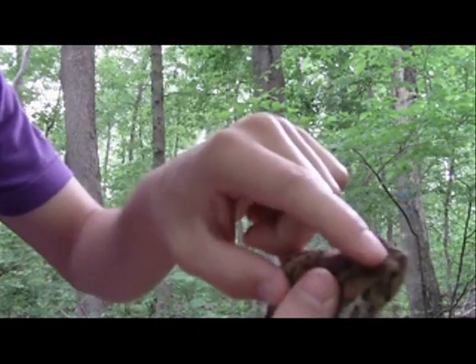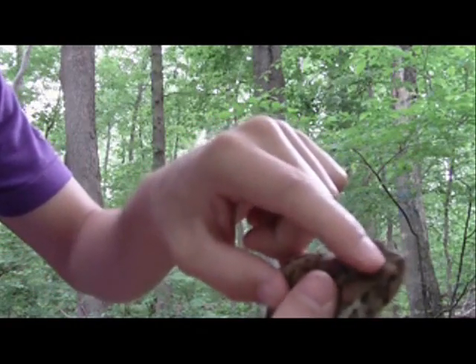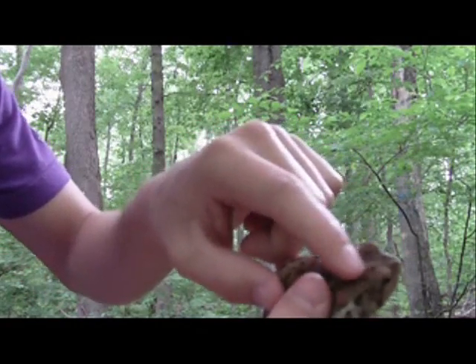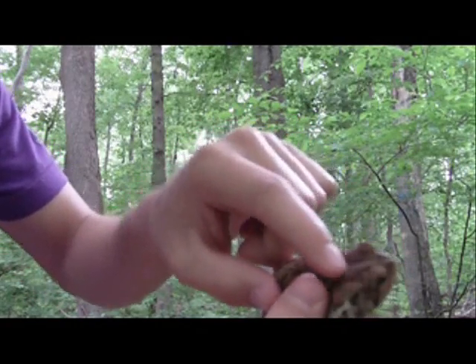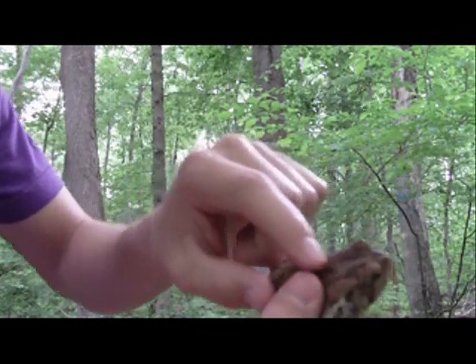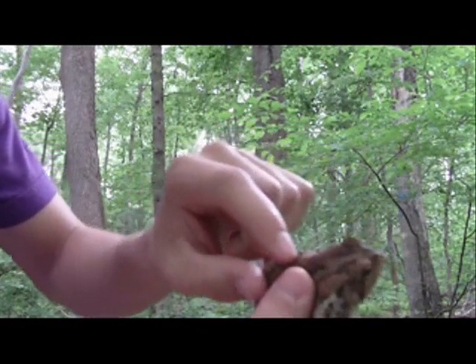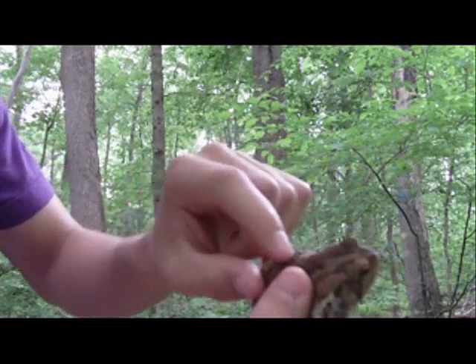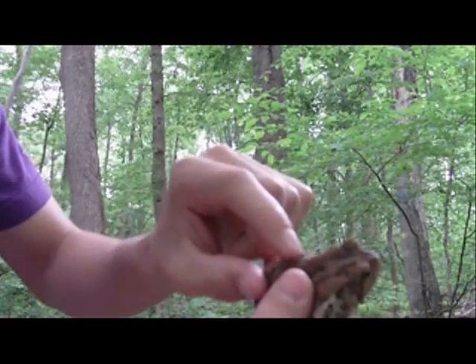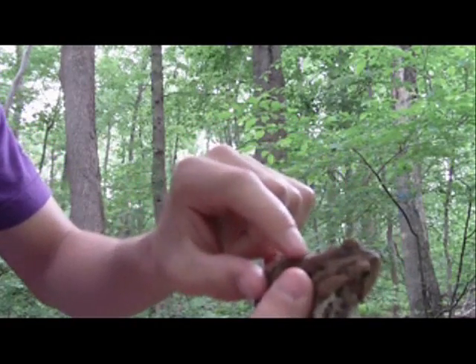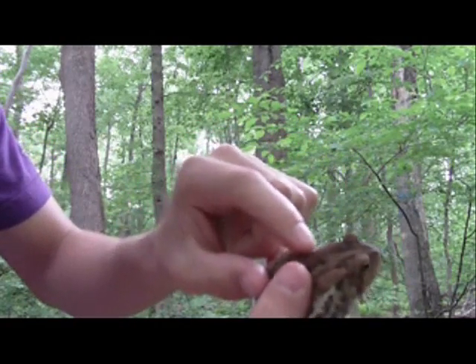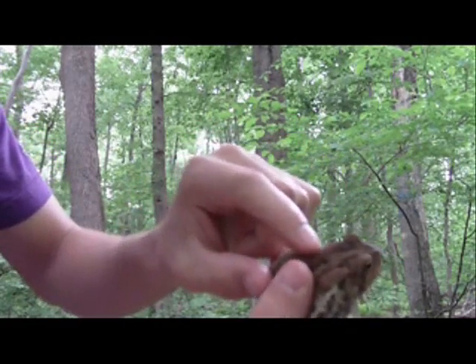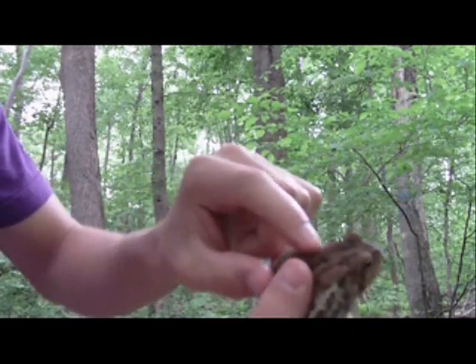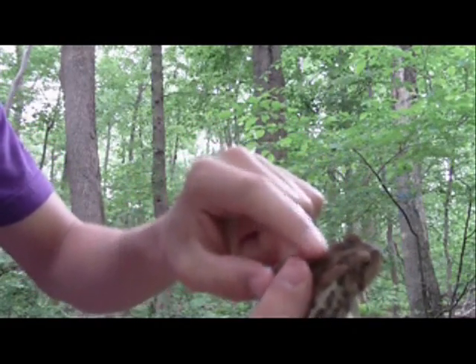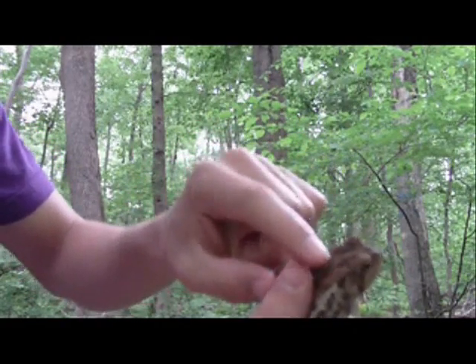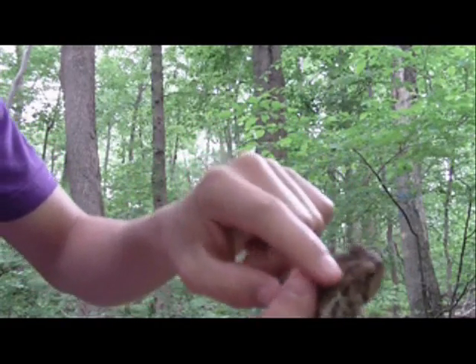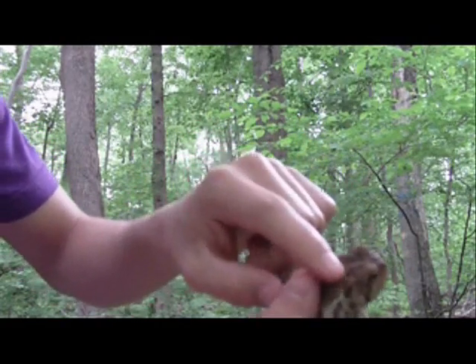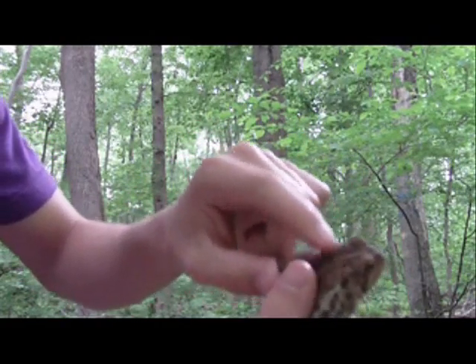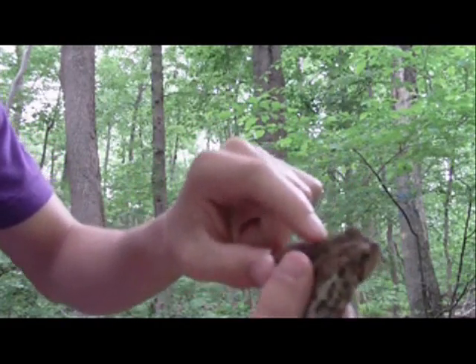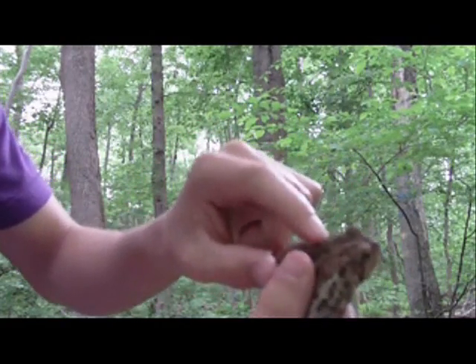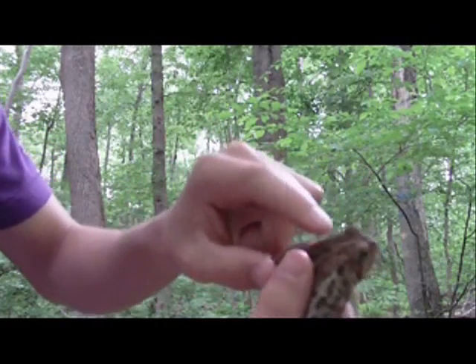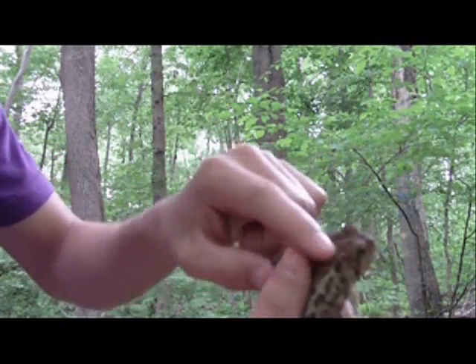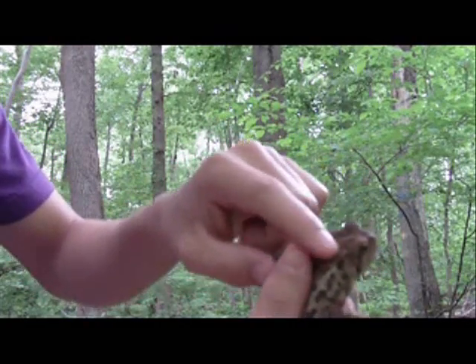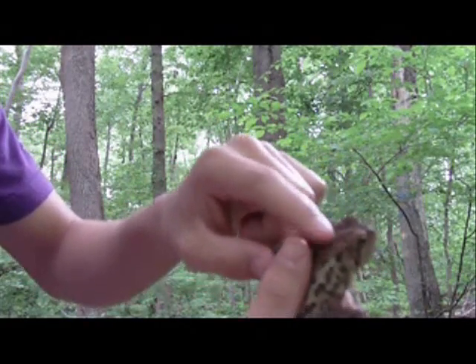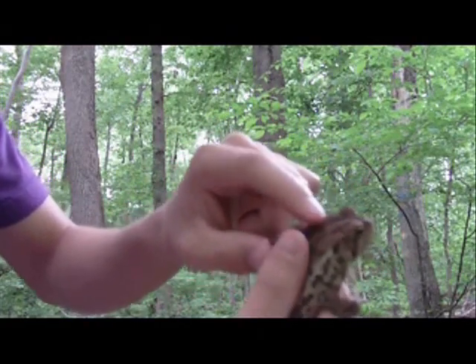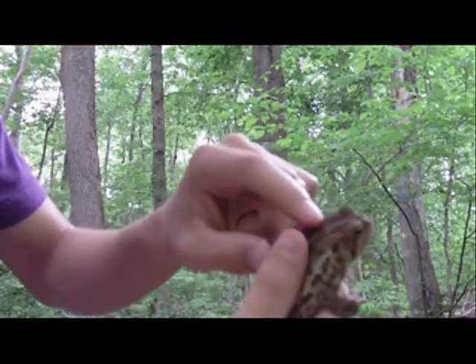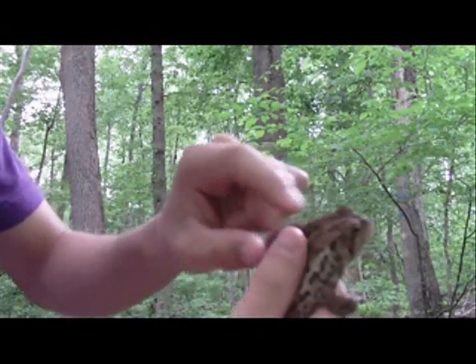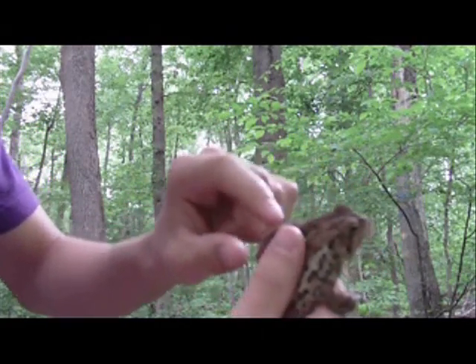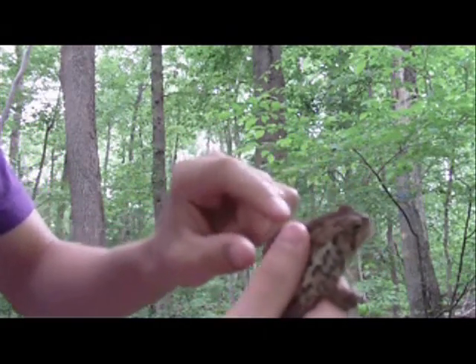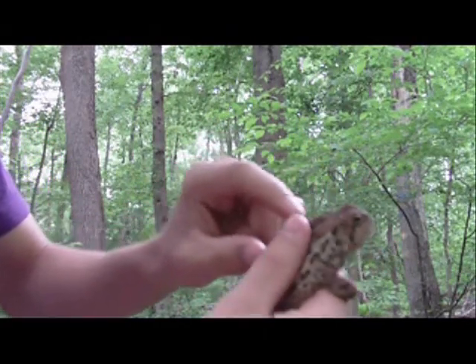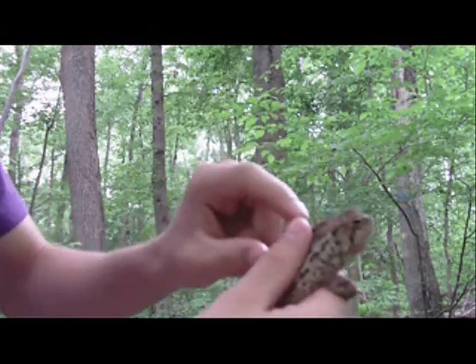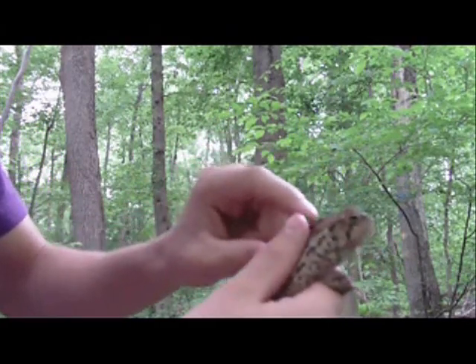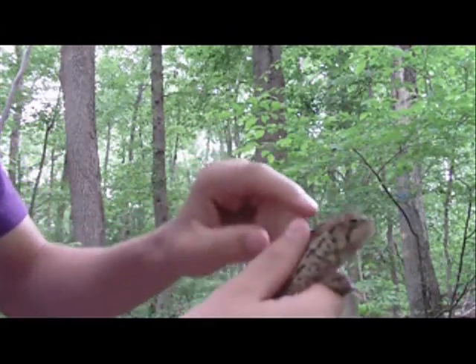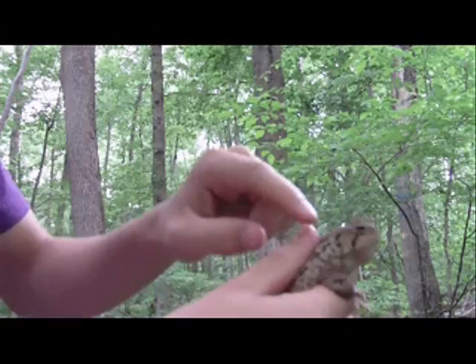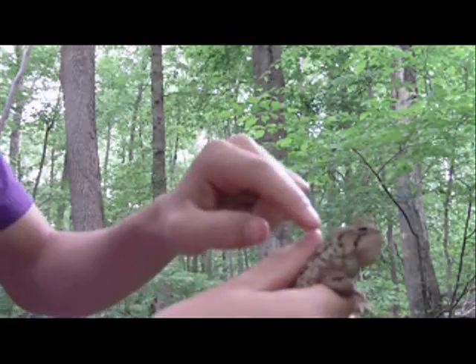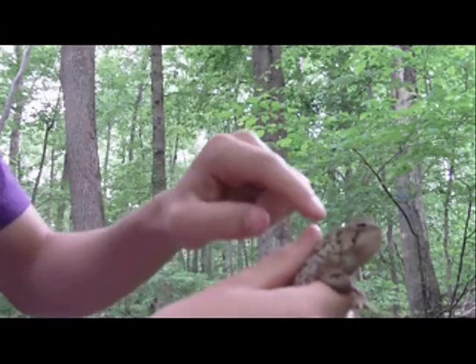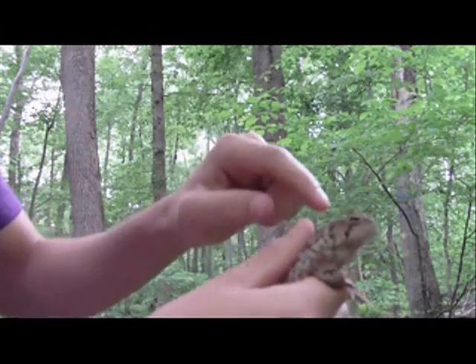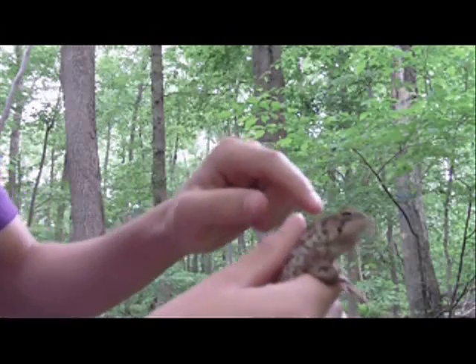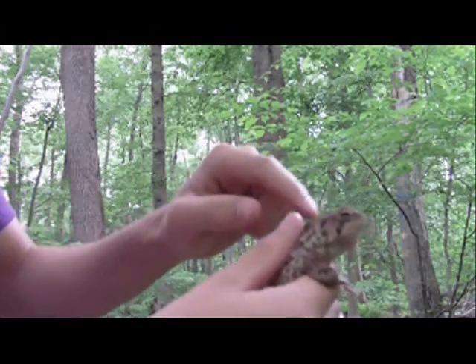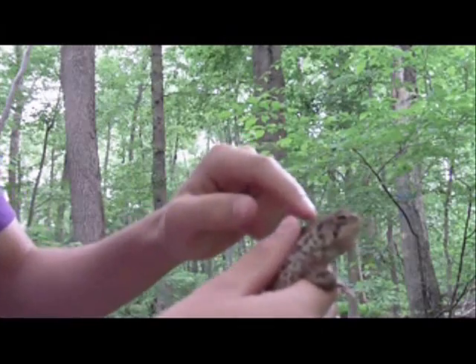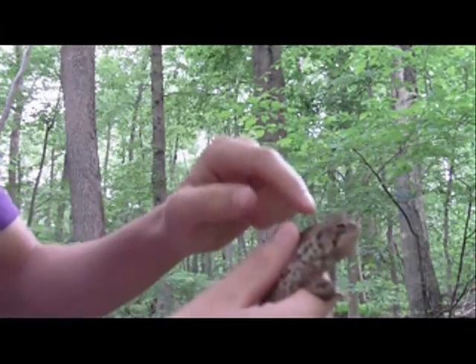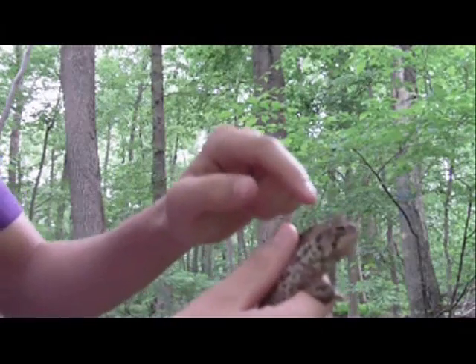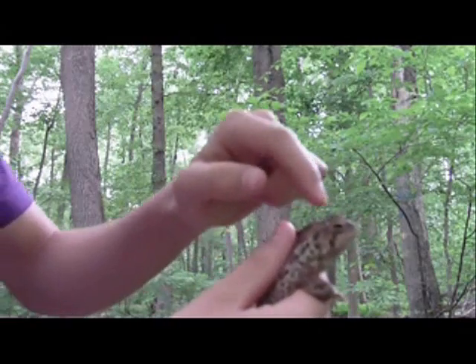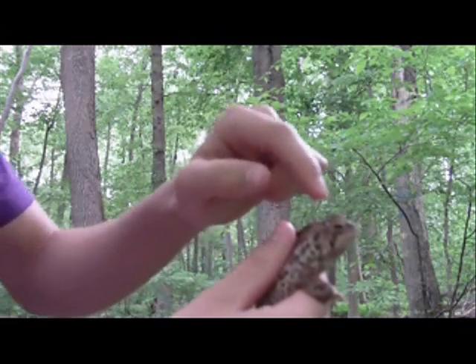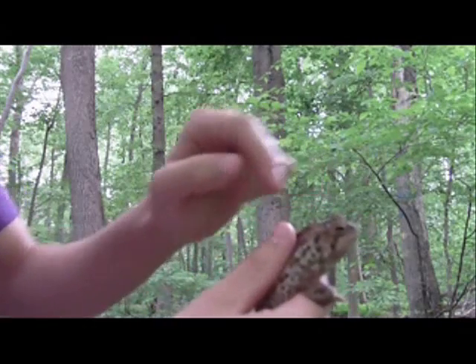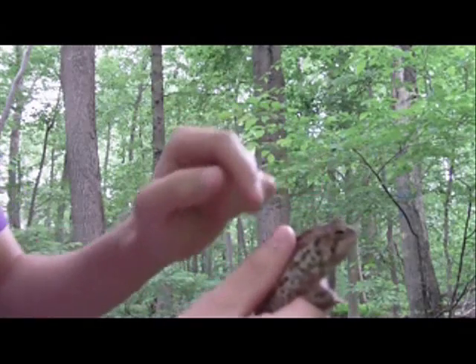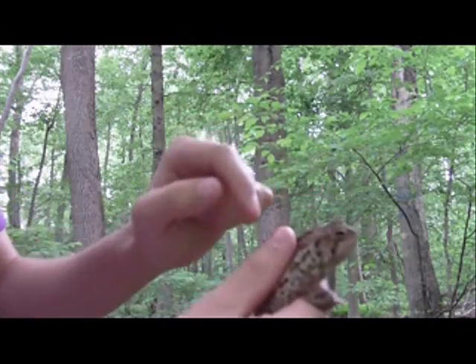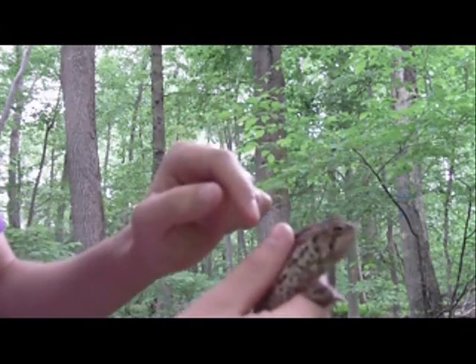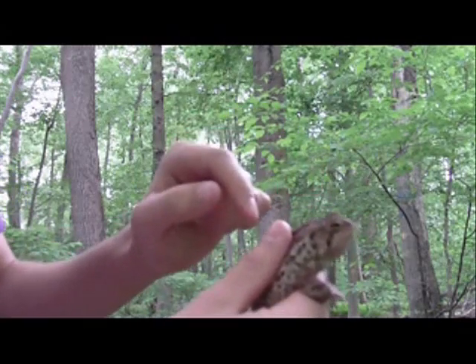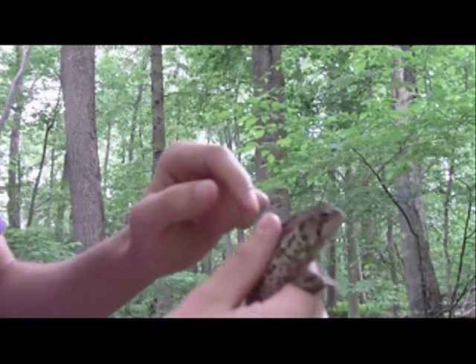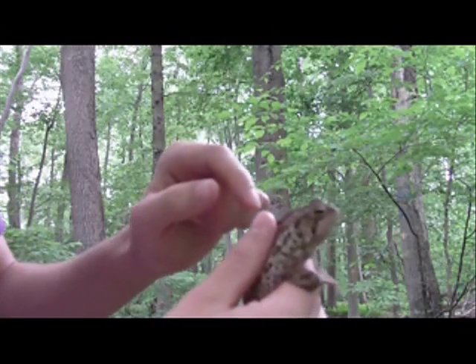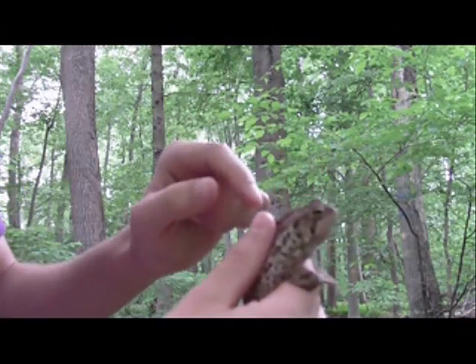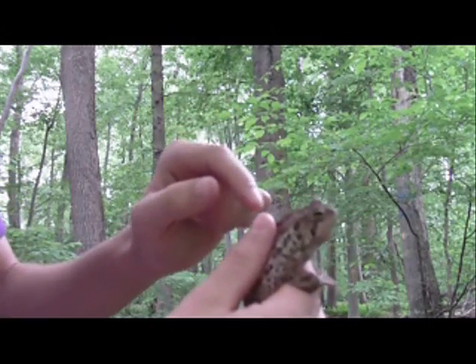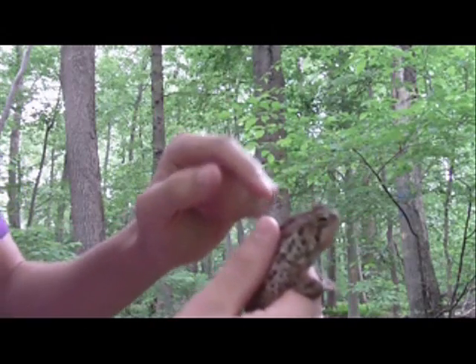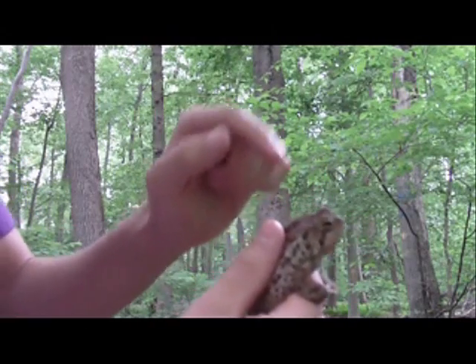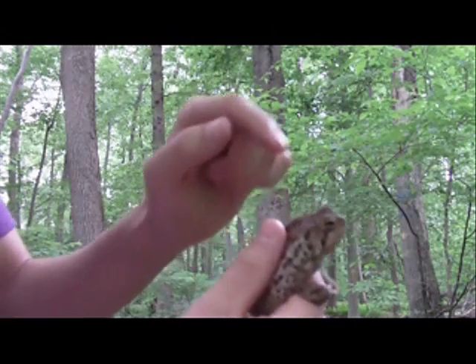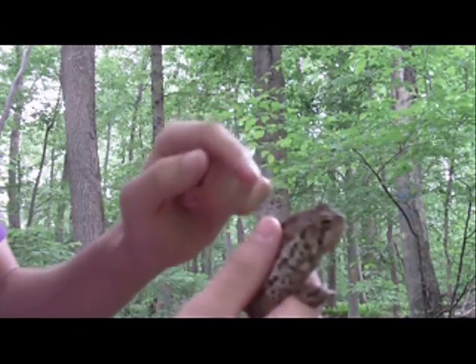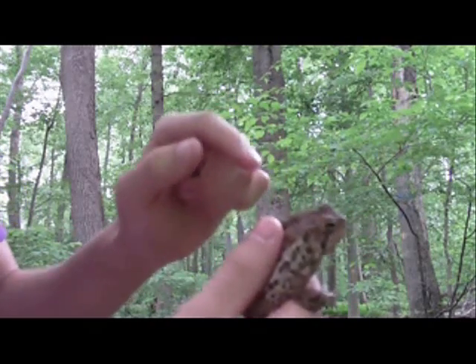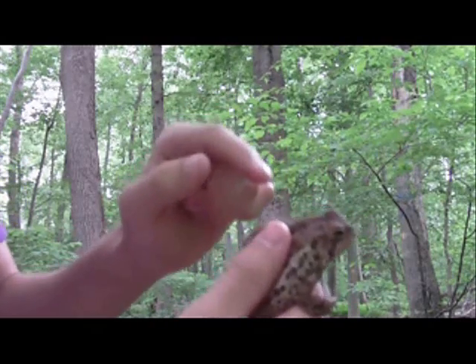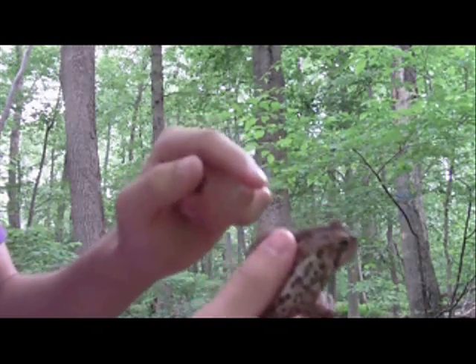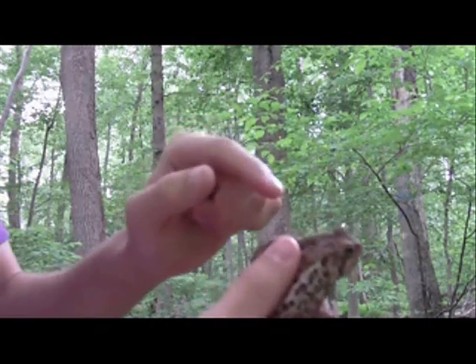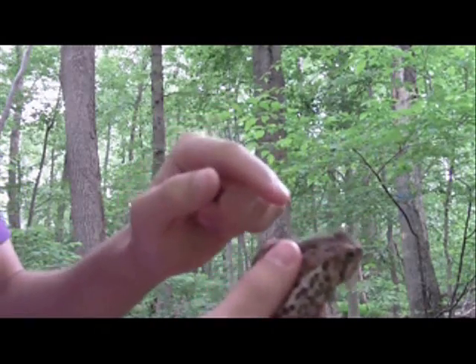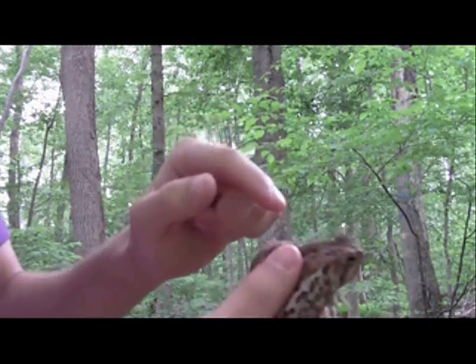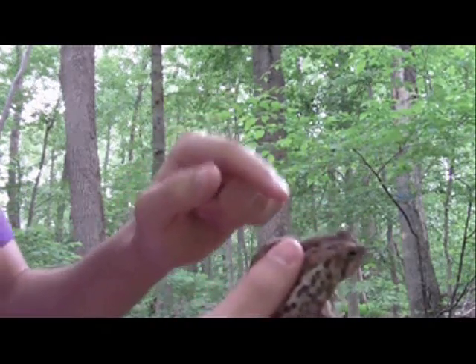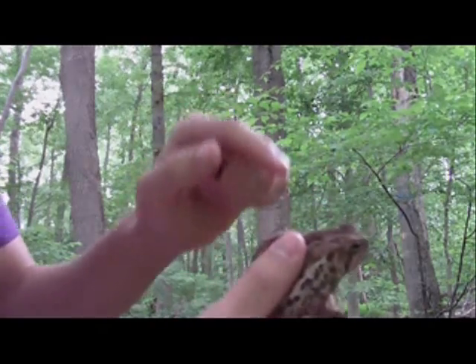These are the cranial crests right here. And as you can see, these are the parotoid glands, and these do not connect to the cranial crests, unlike other toads.